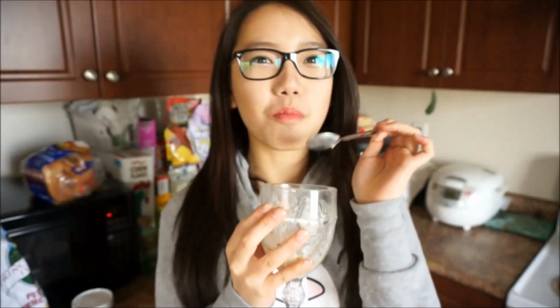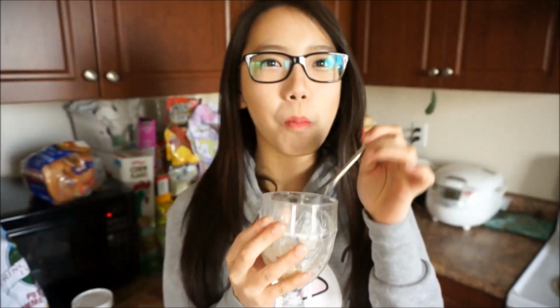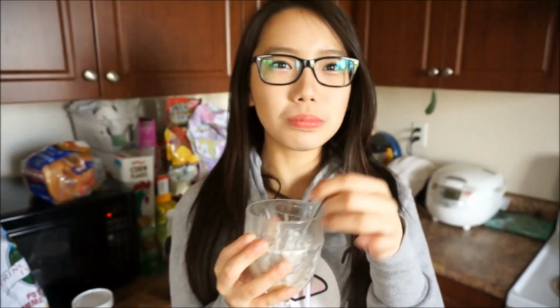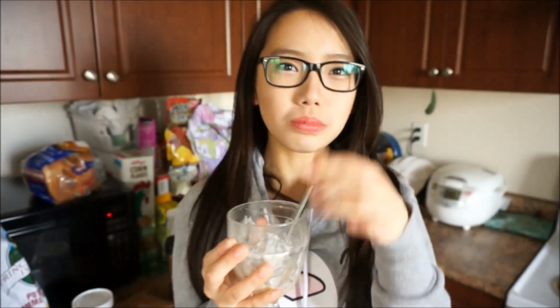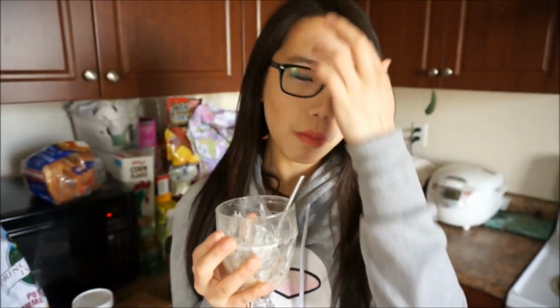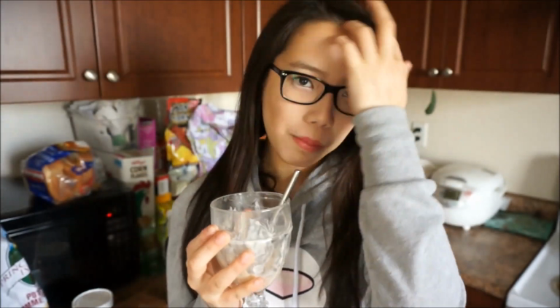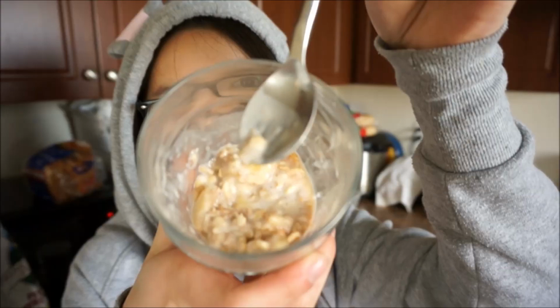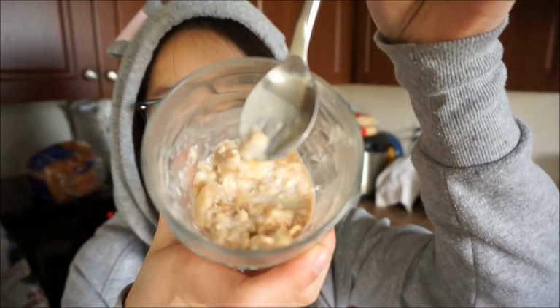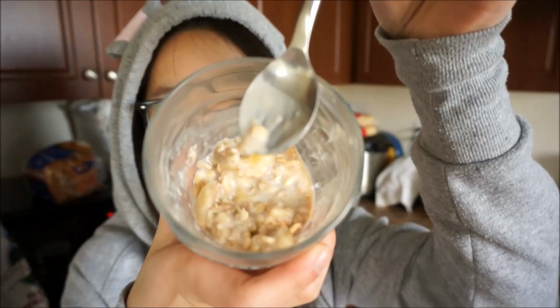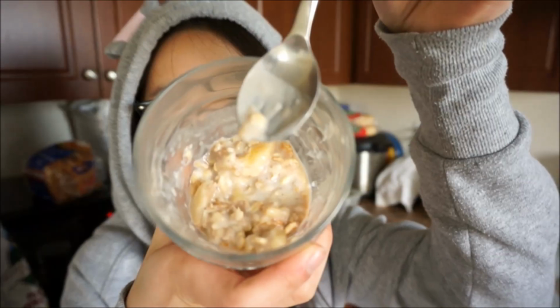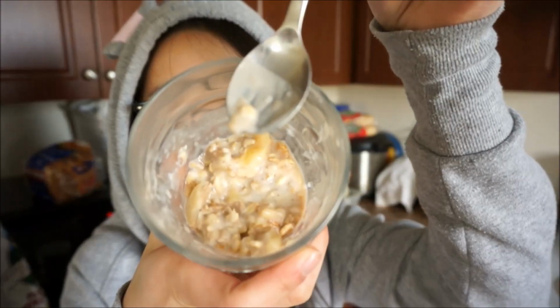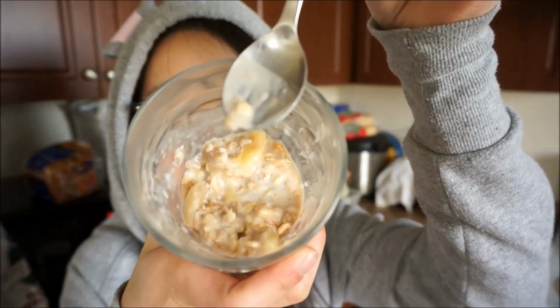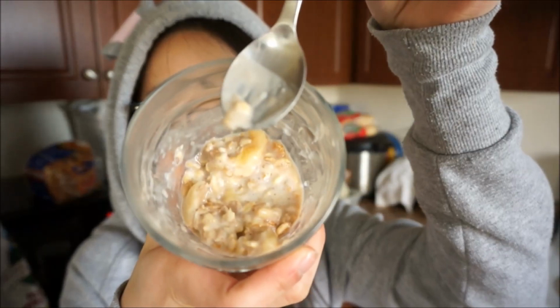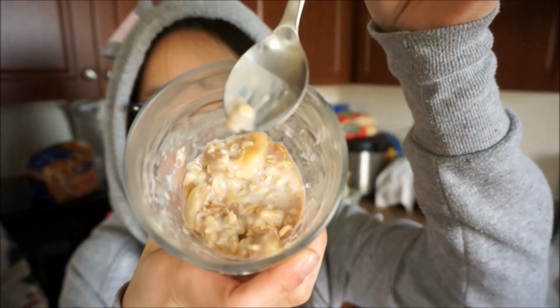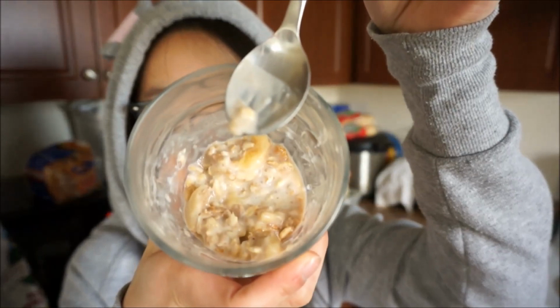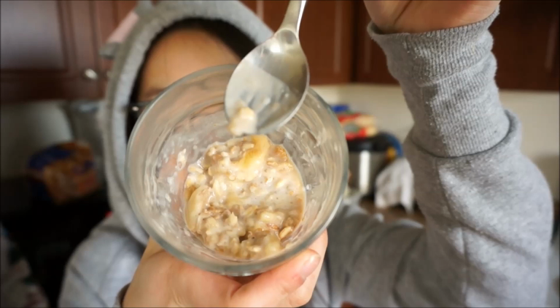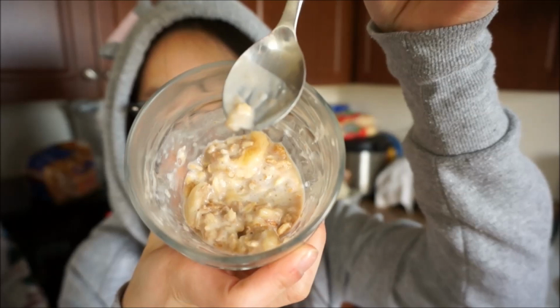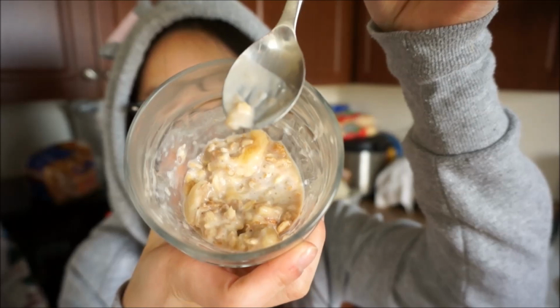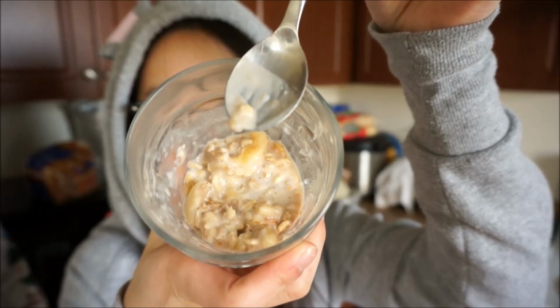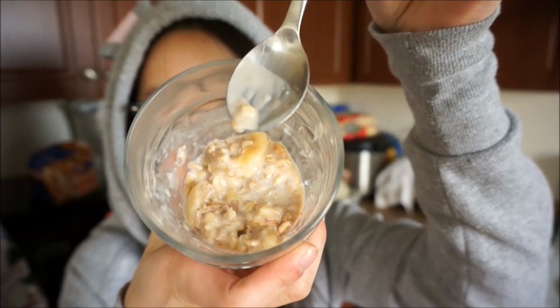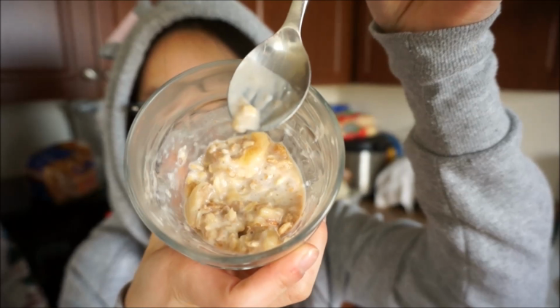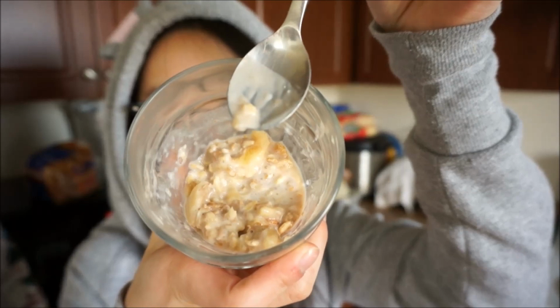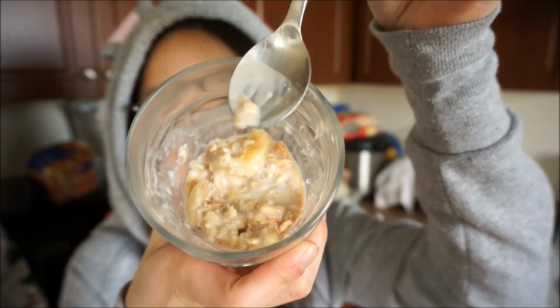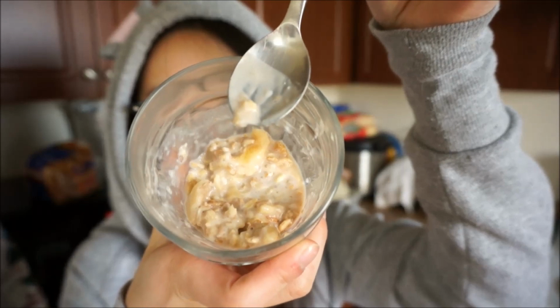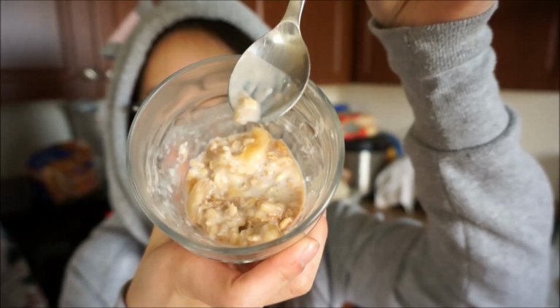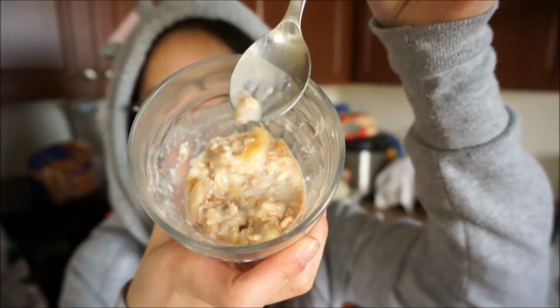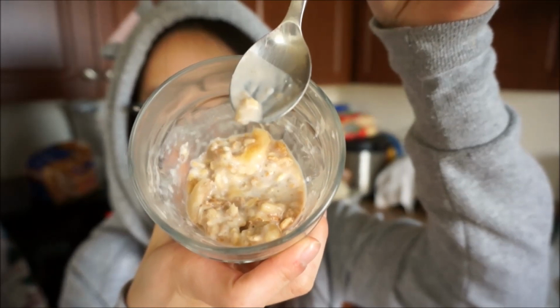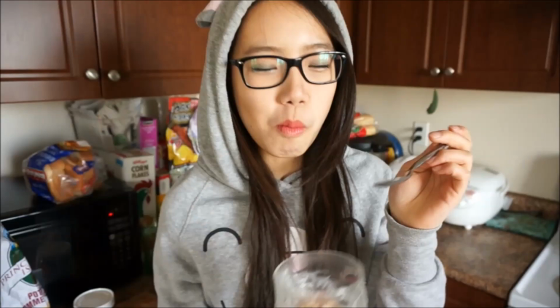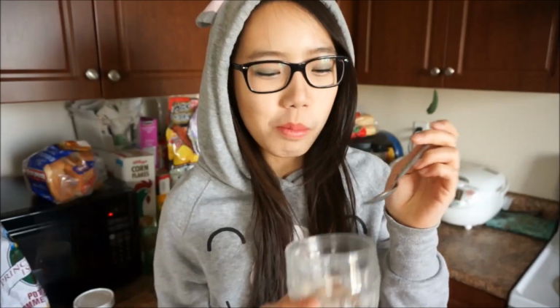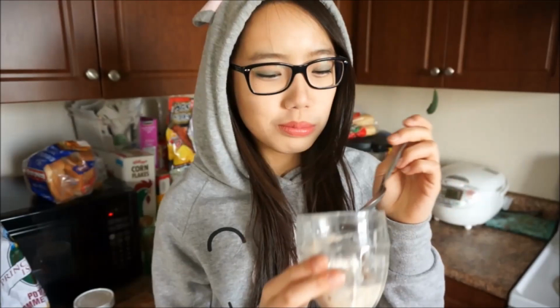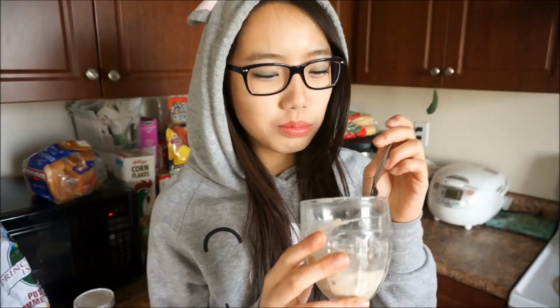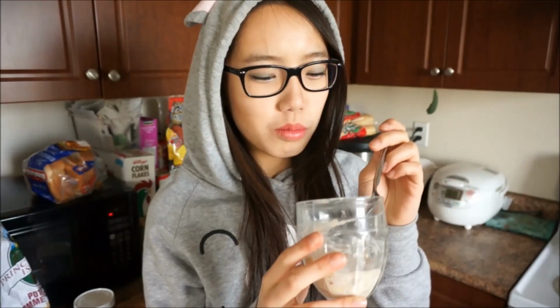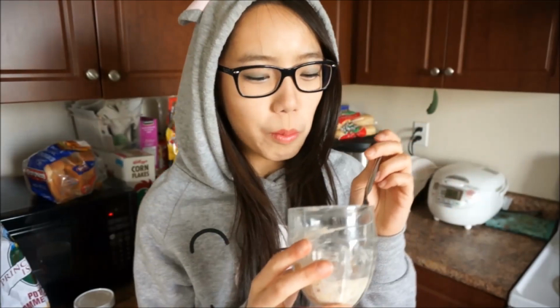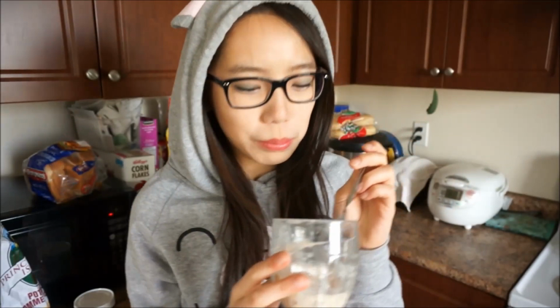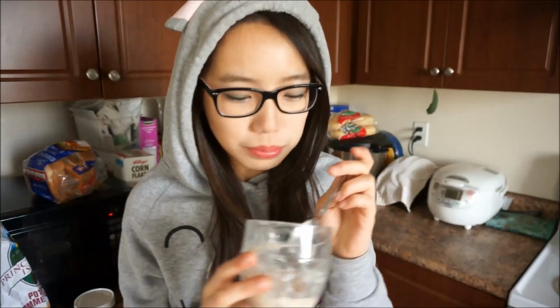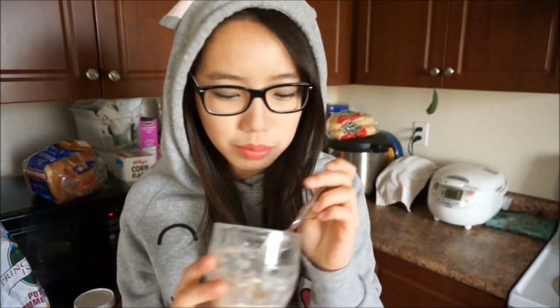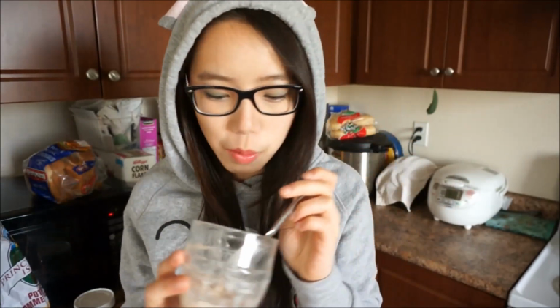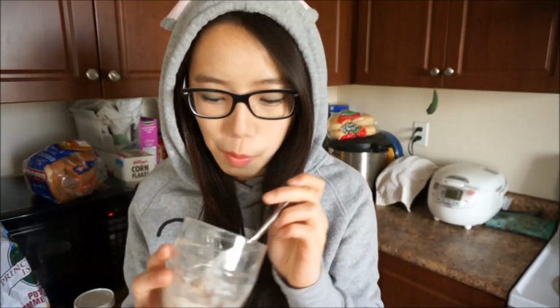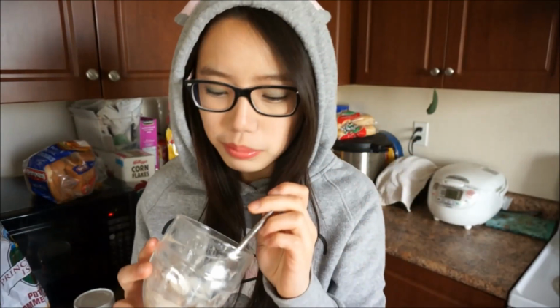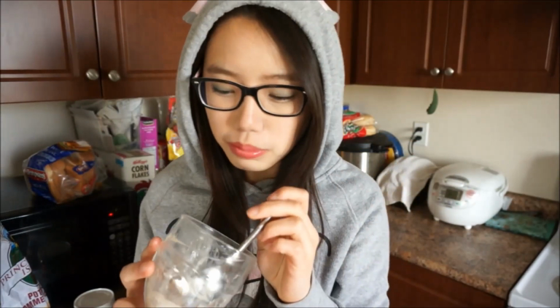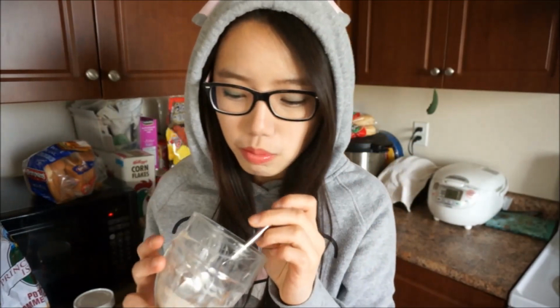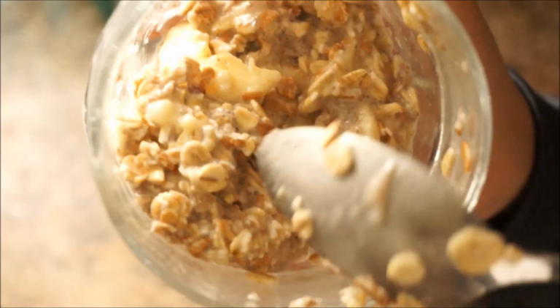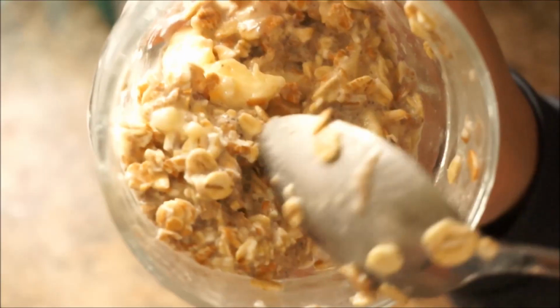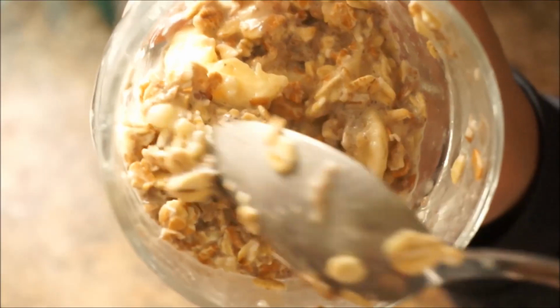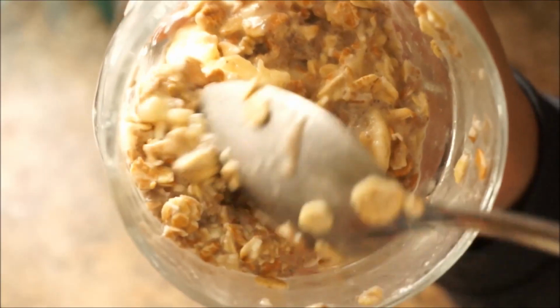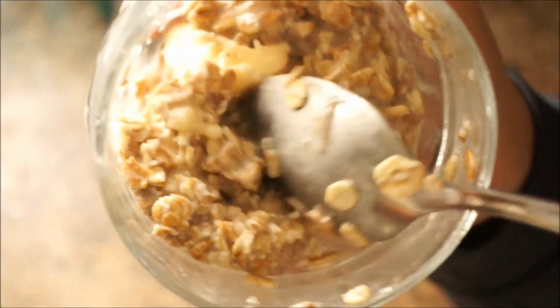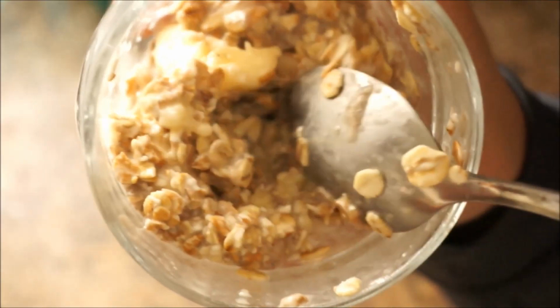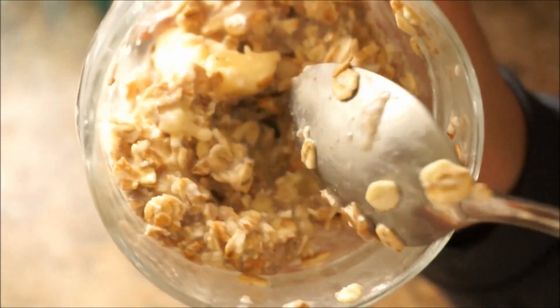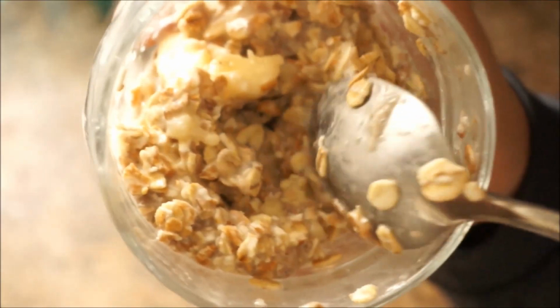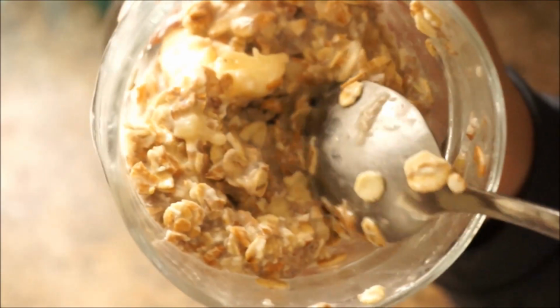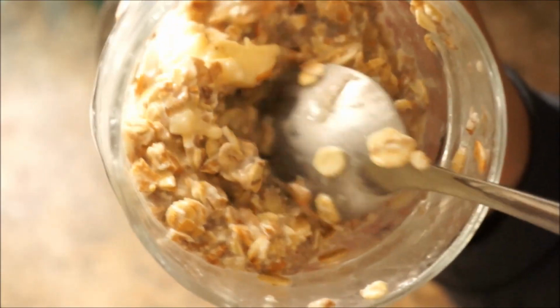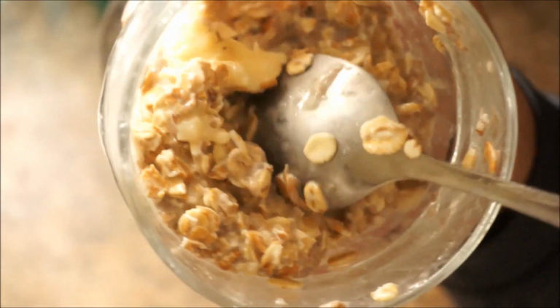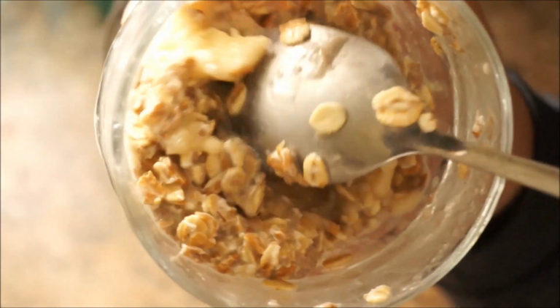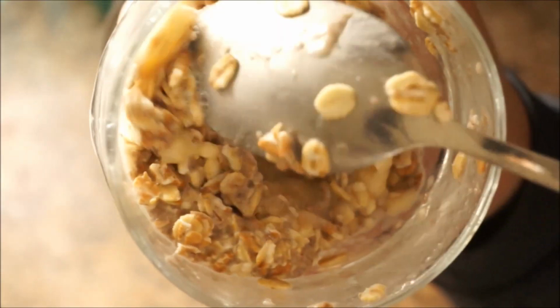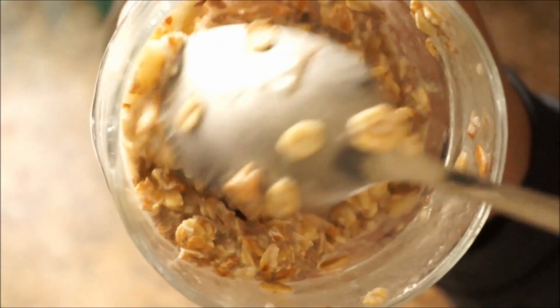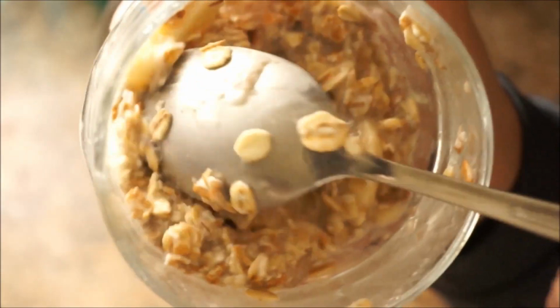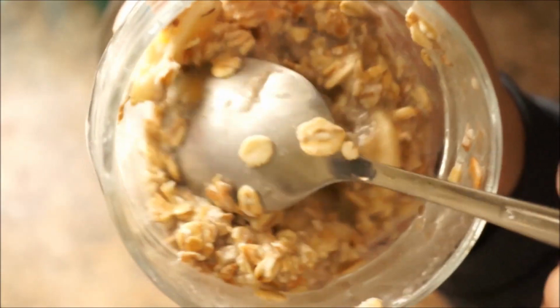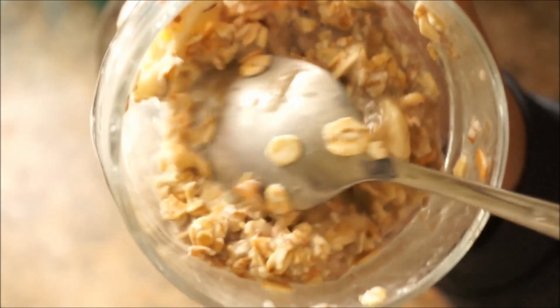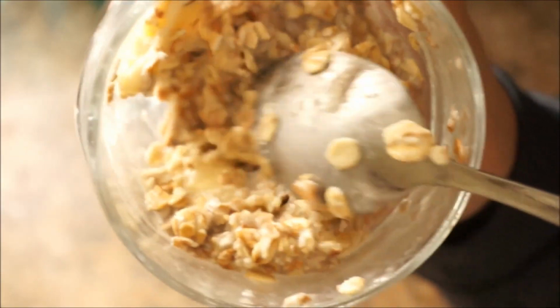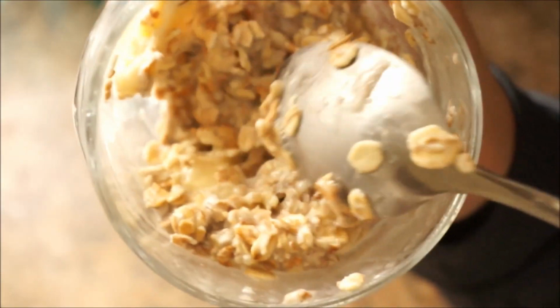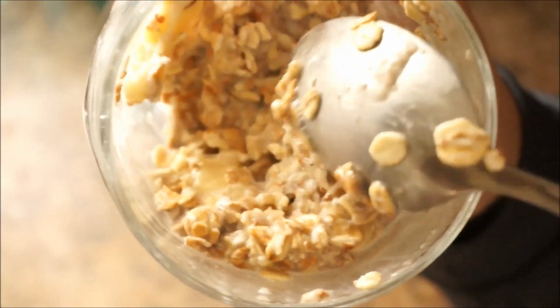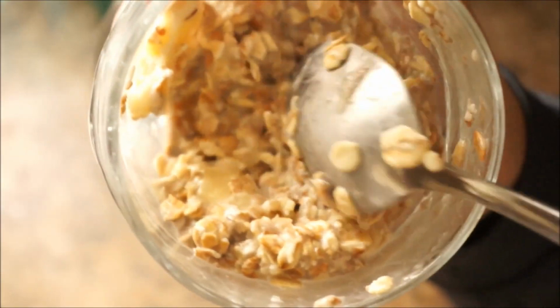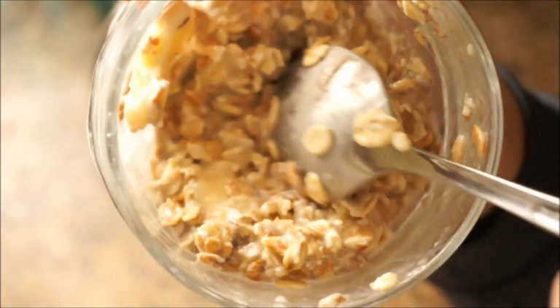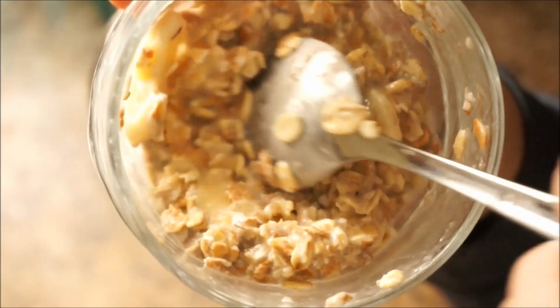Now you have made super yummy overnight oats. I hope you guys enjoyed this video and I'll talk to you guys next time.